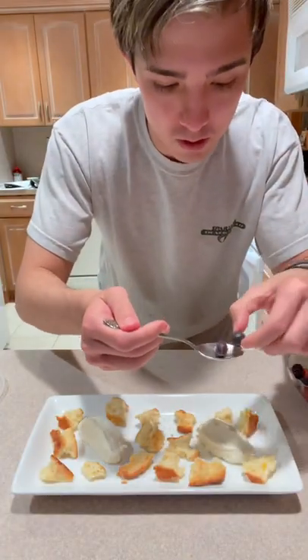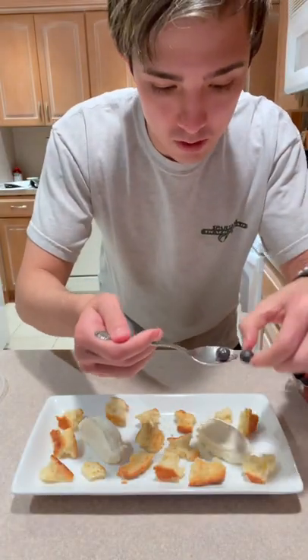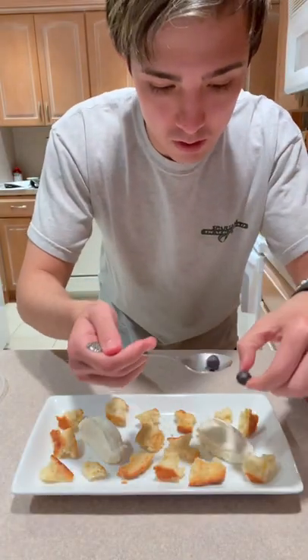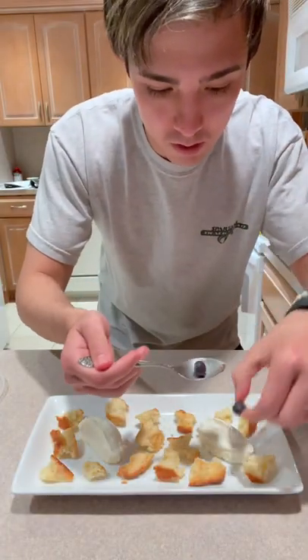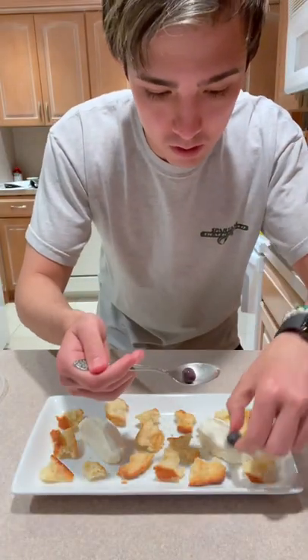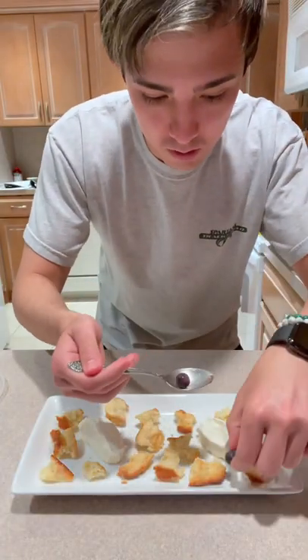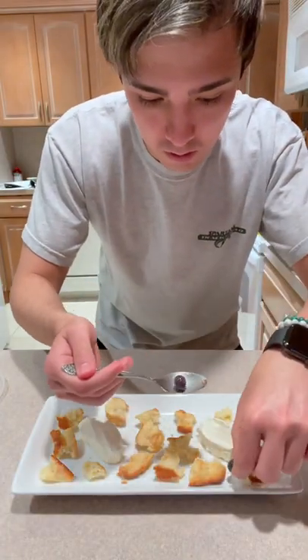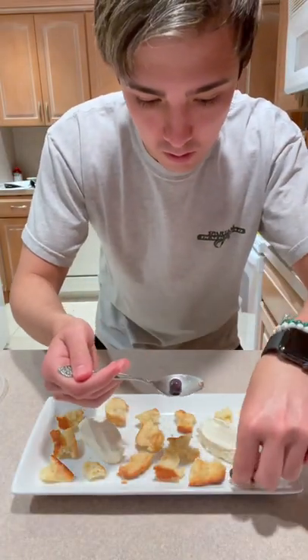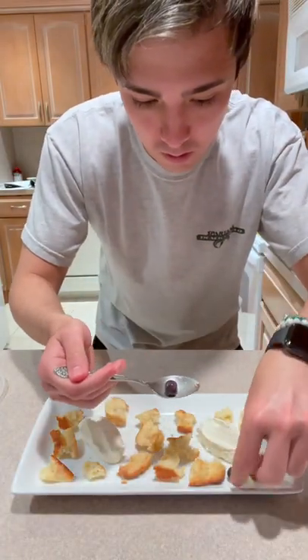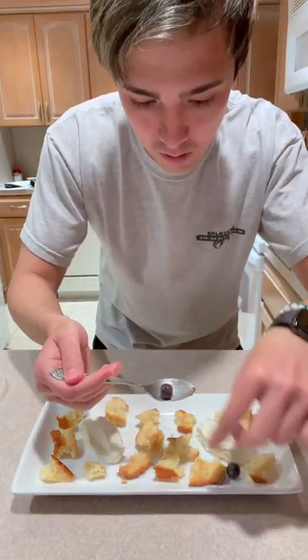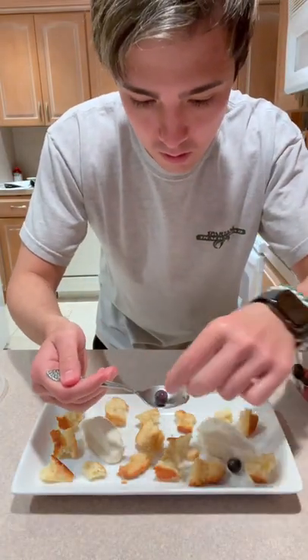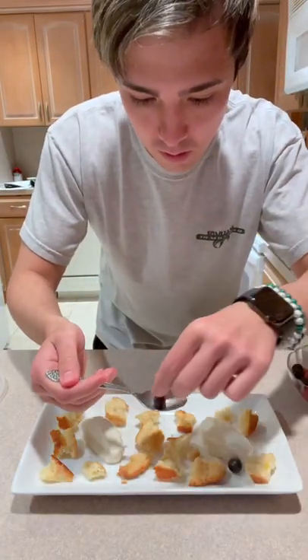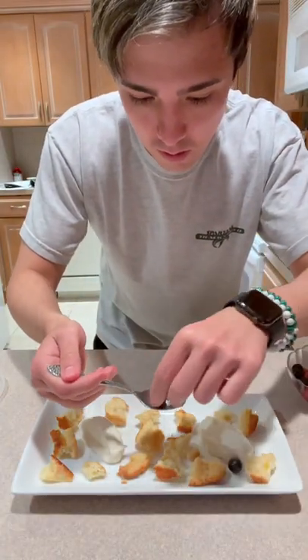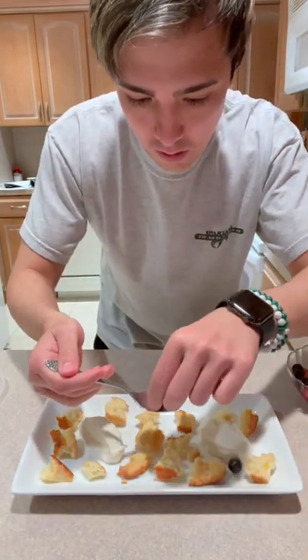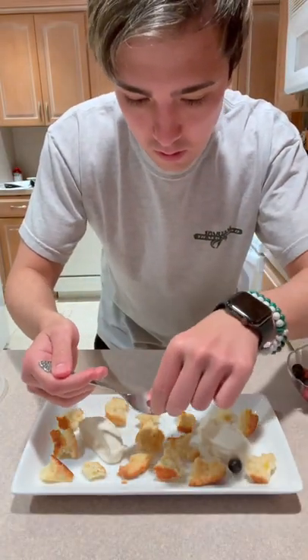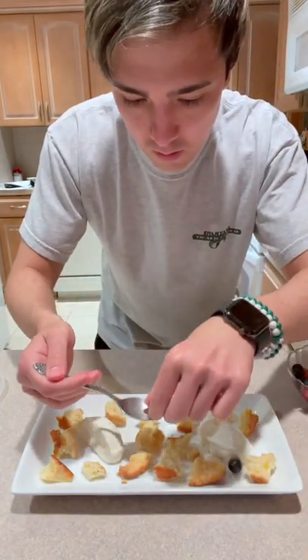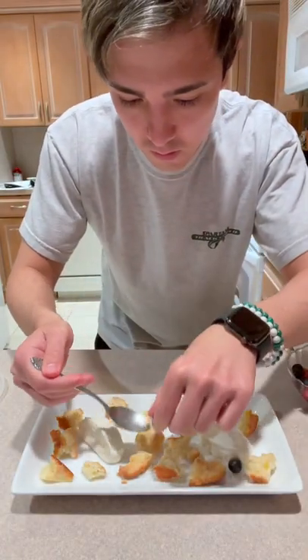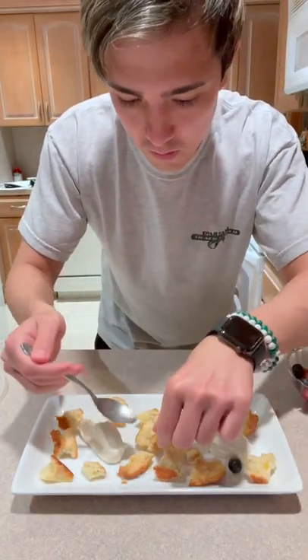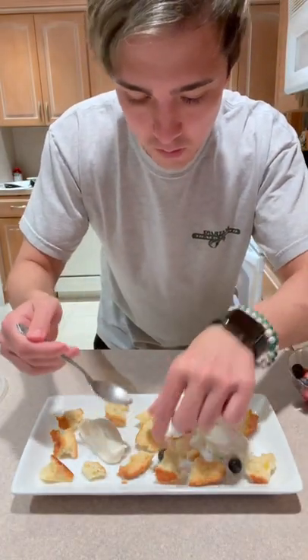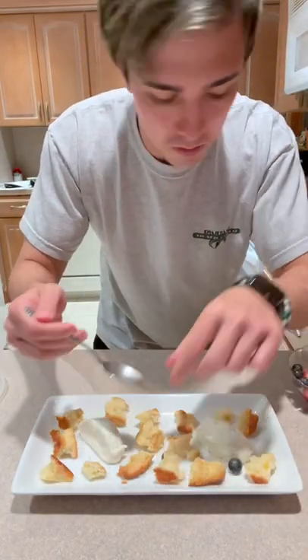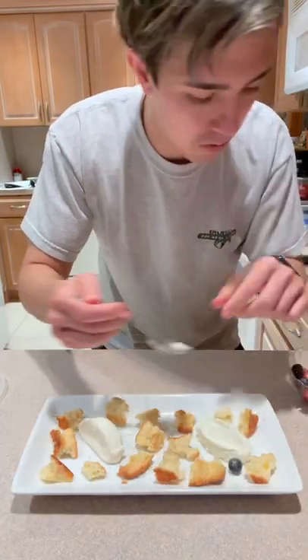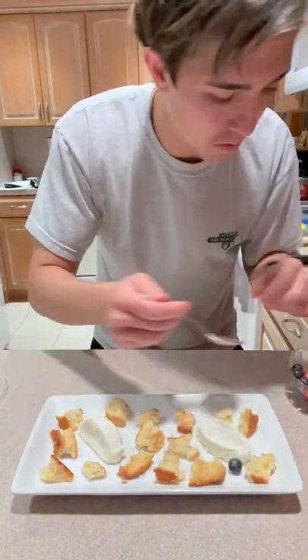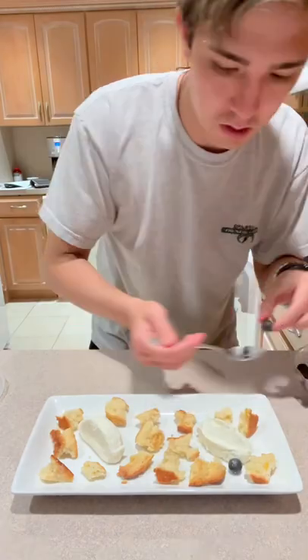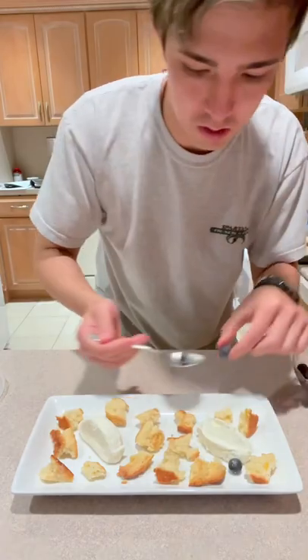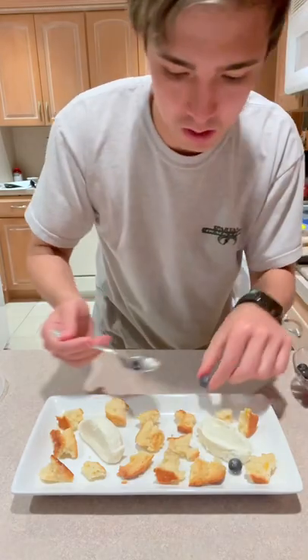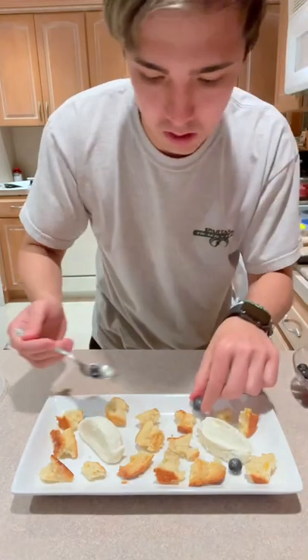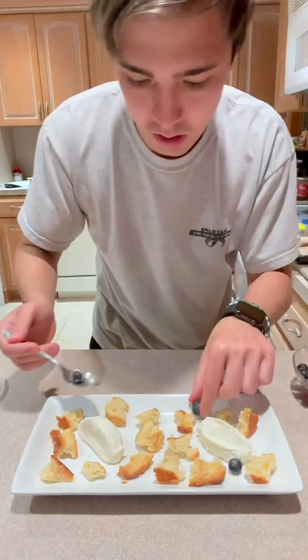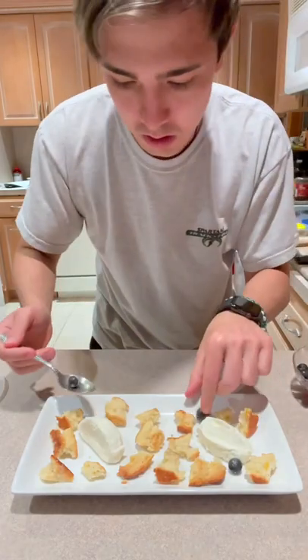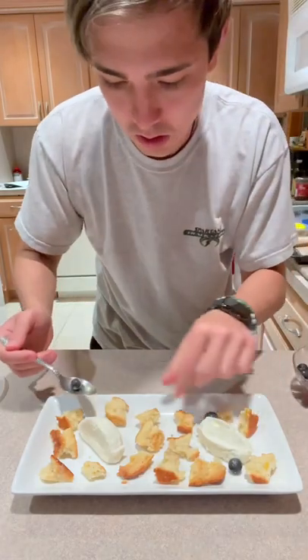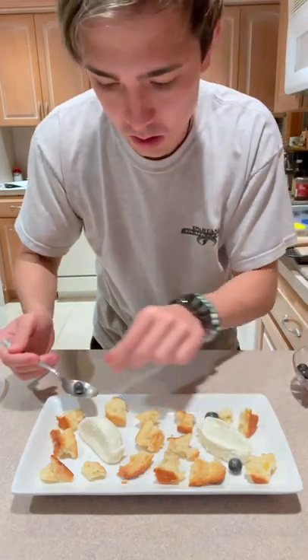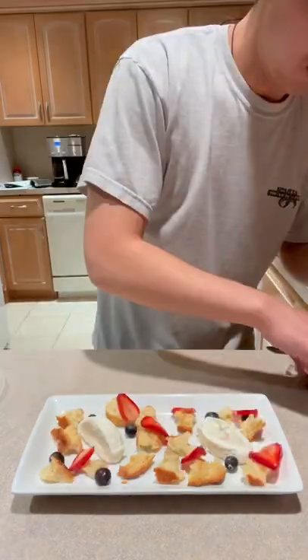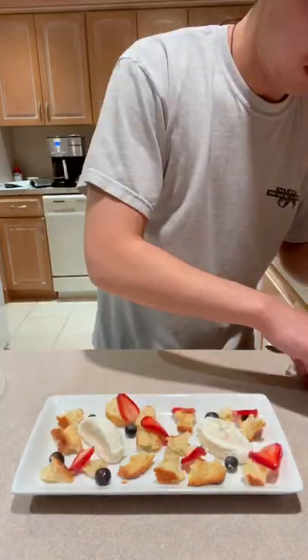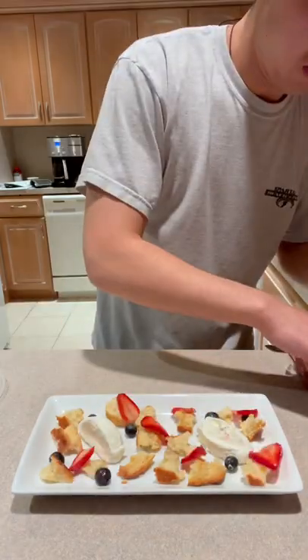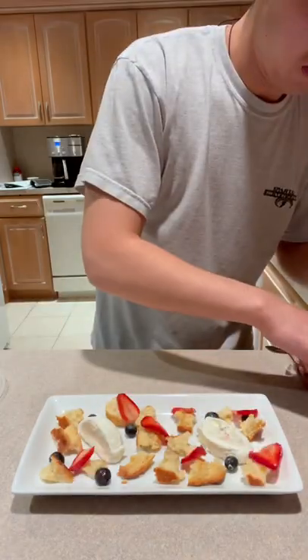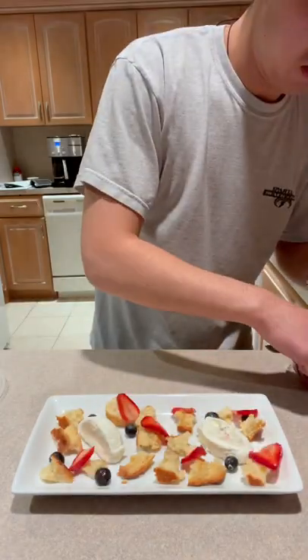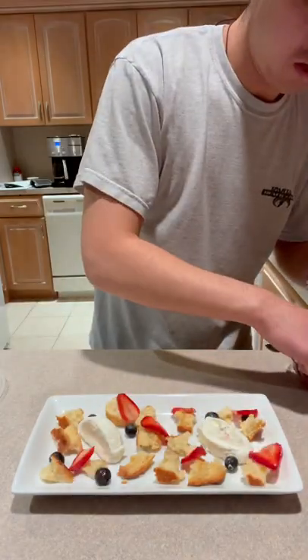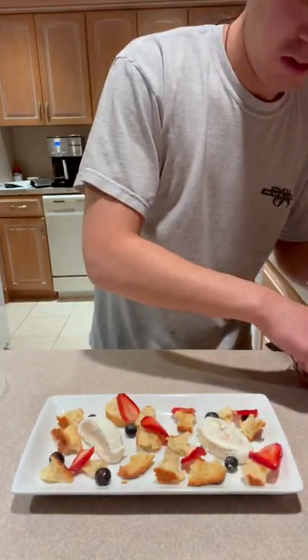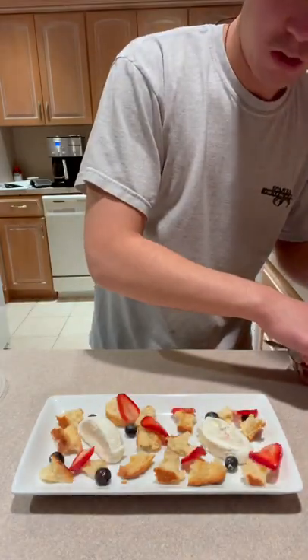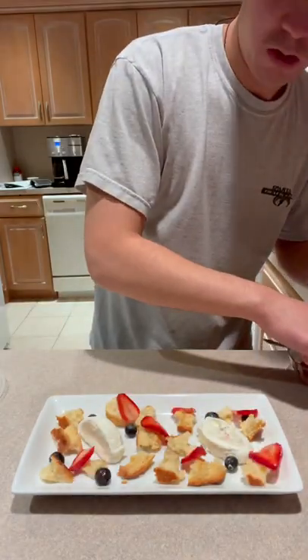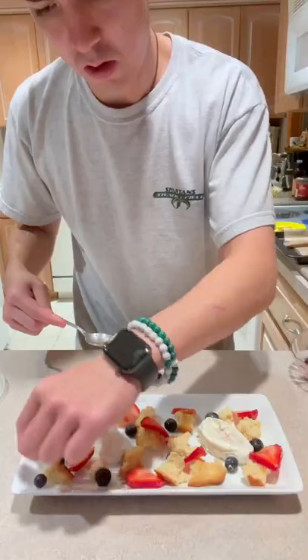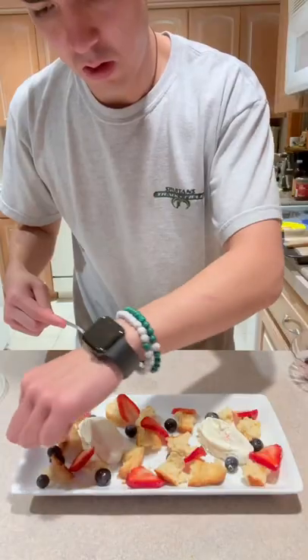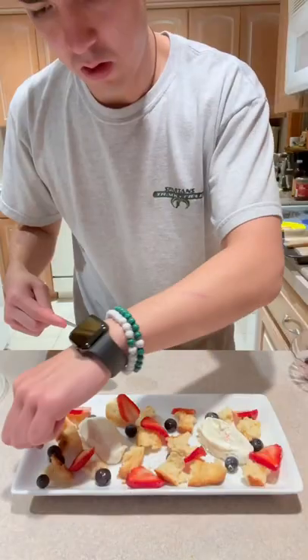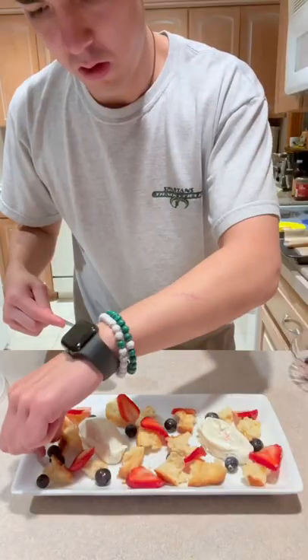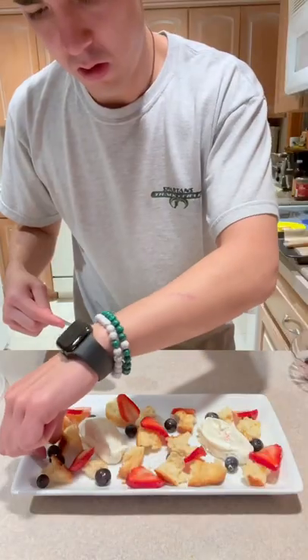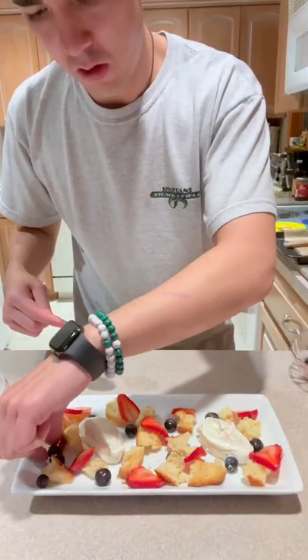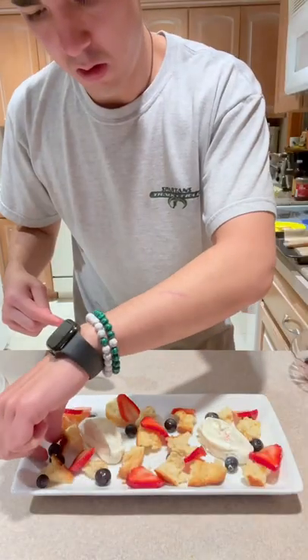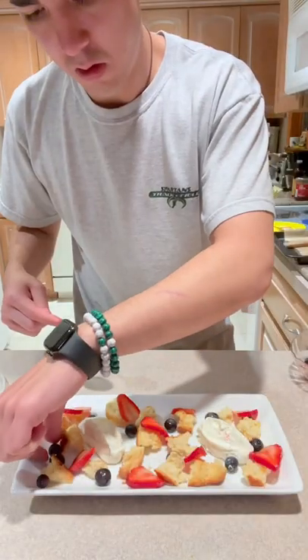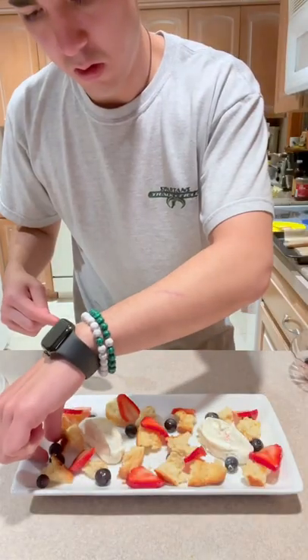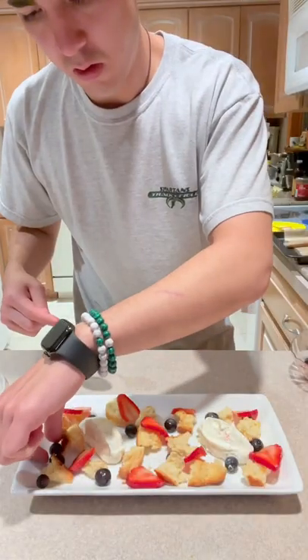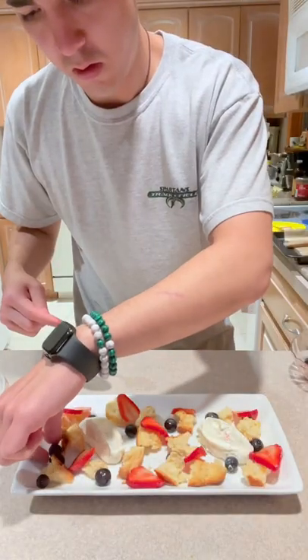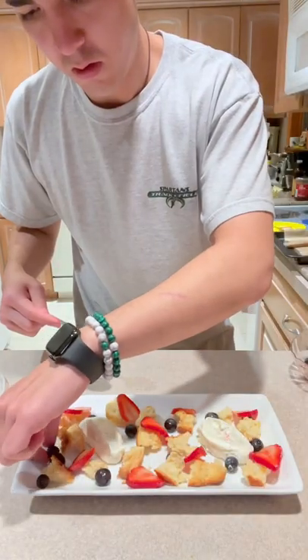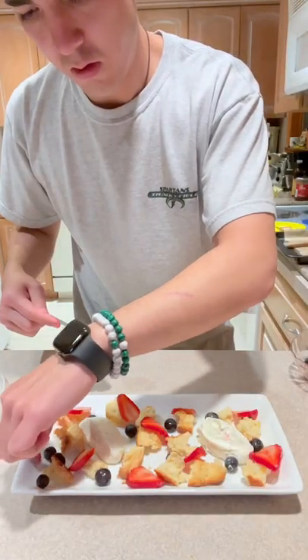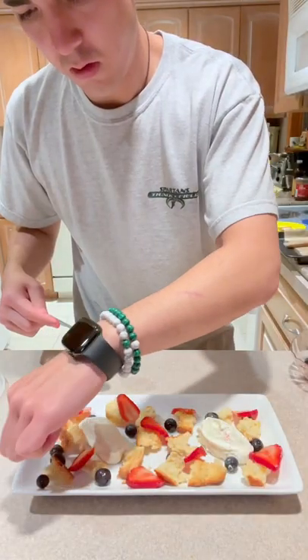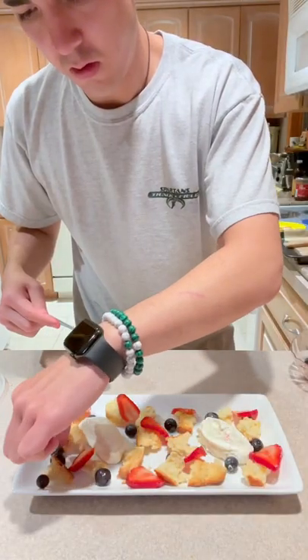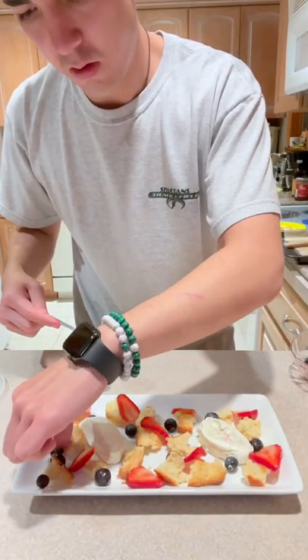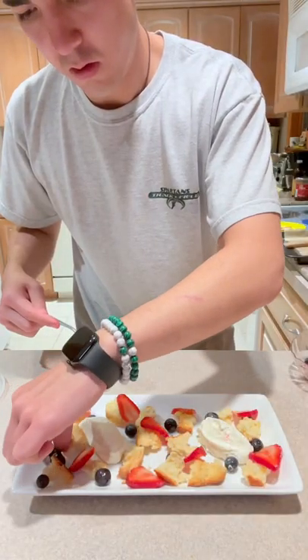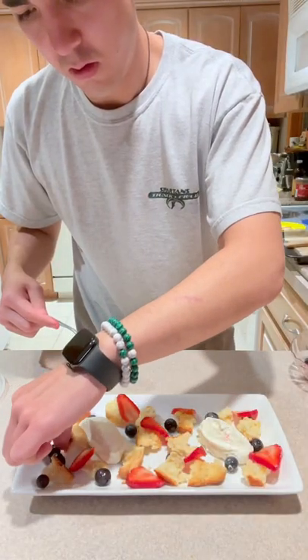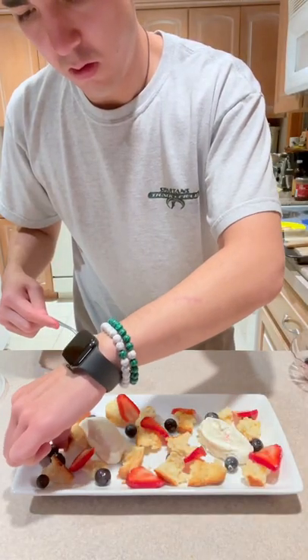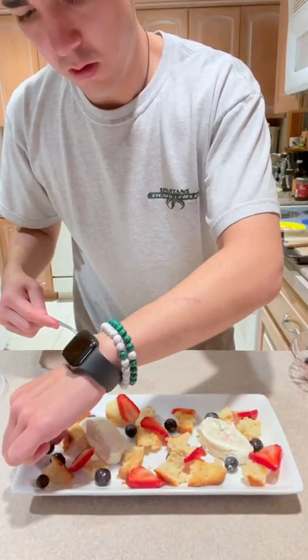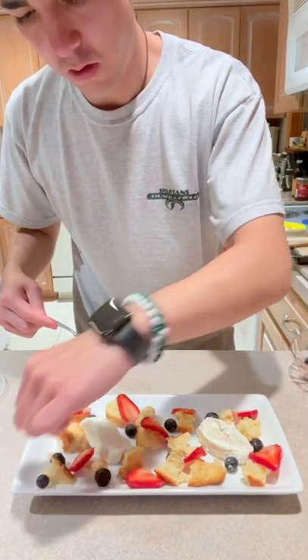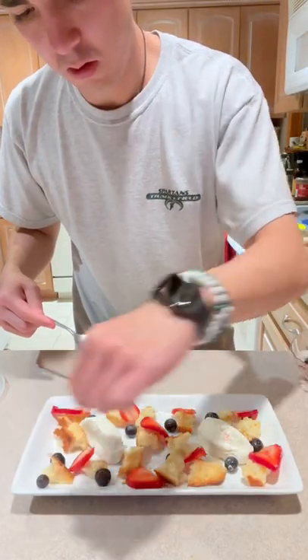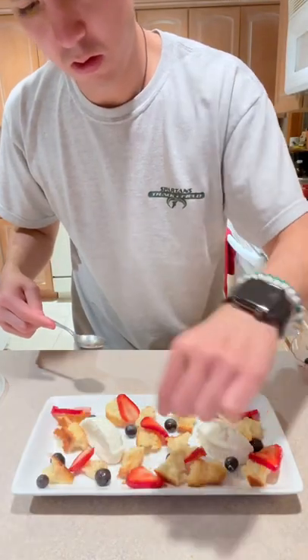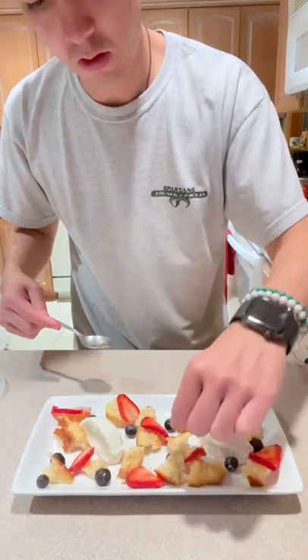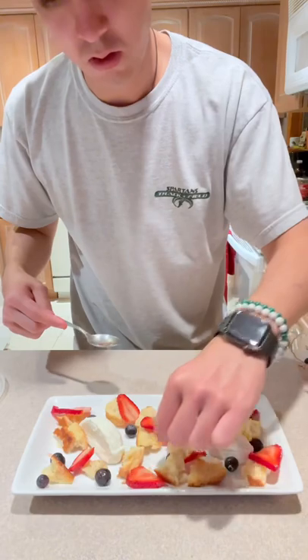And now I'm putting the fruit on the plate. That's all I'm doing. Blueberries, strawberries. See how beautiful that is?